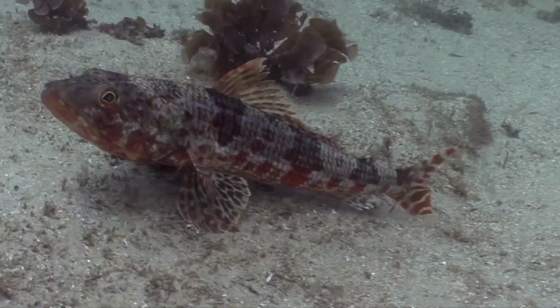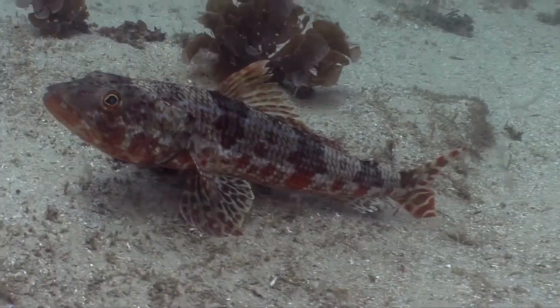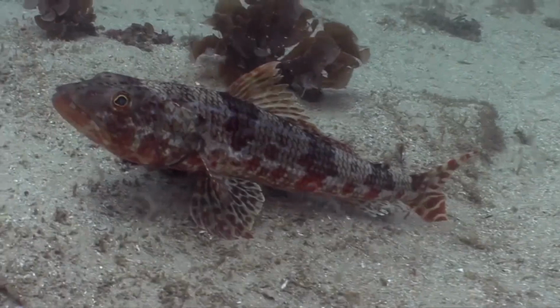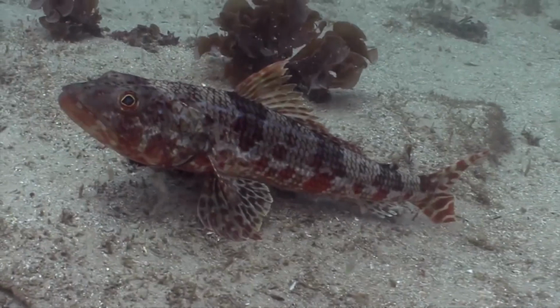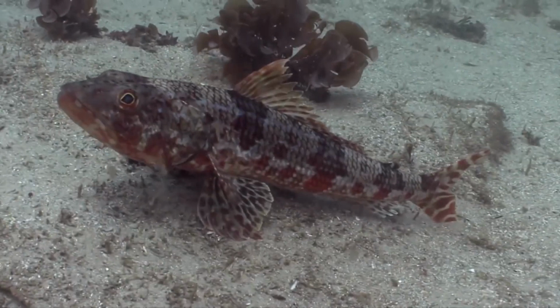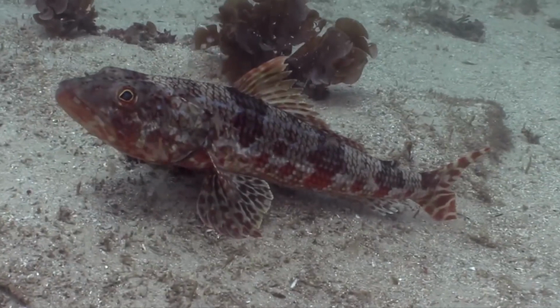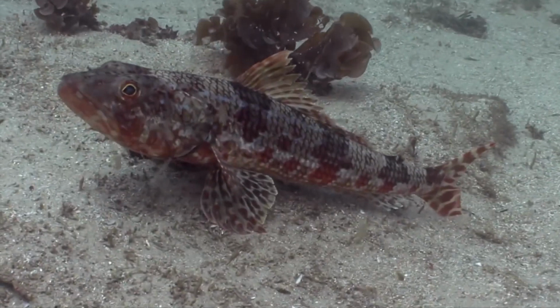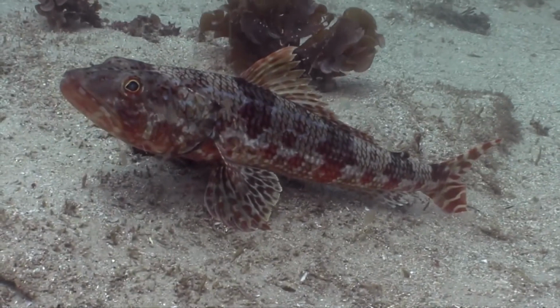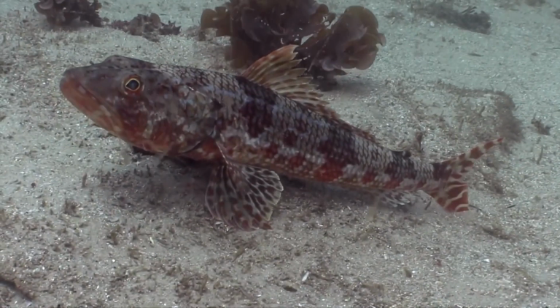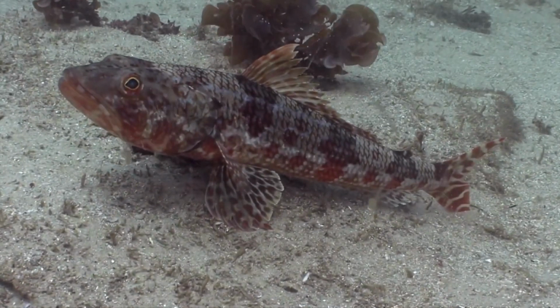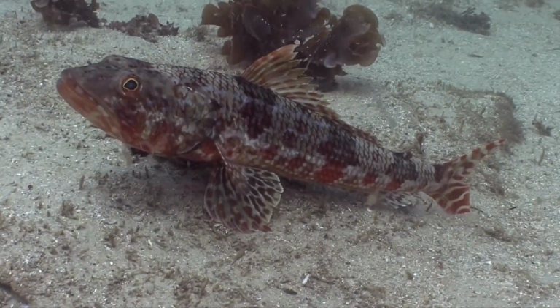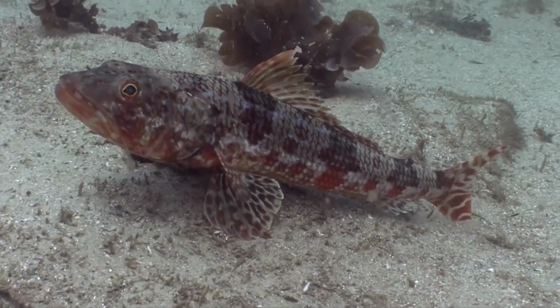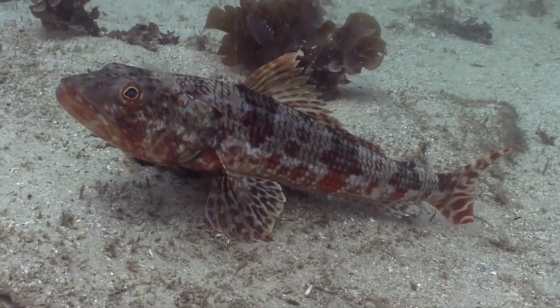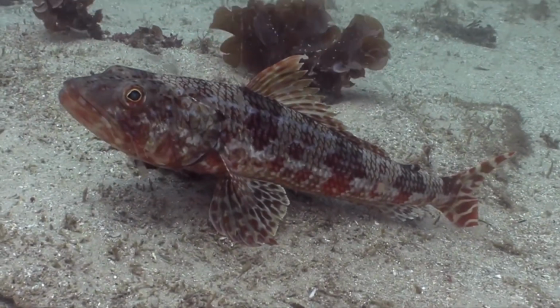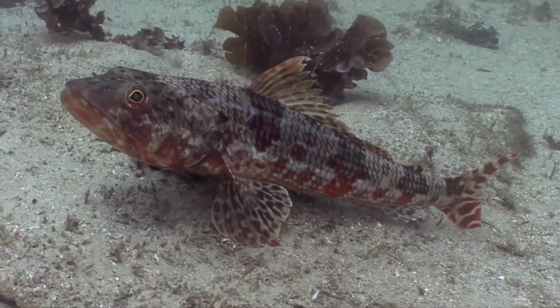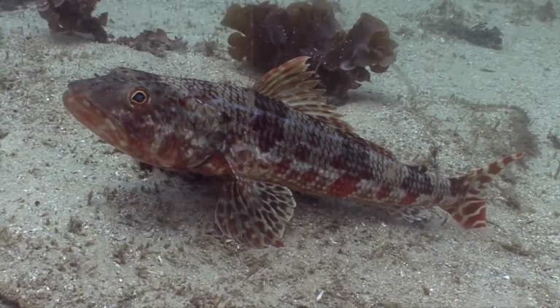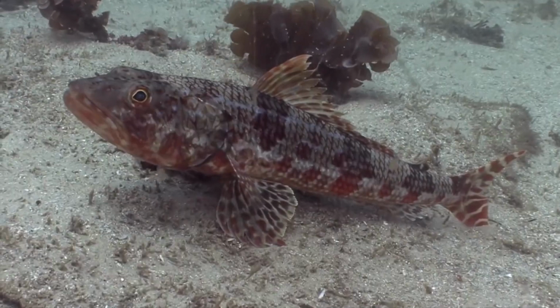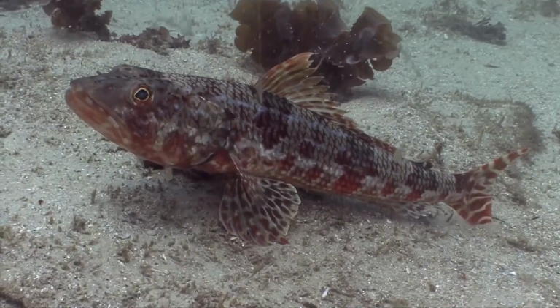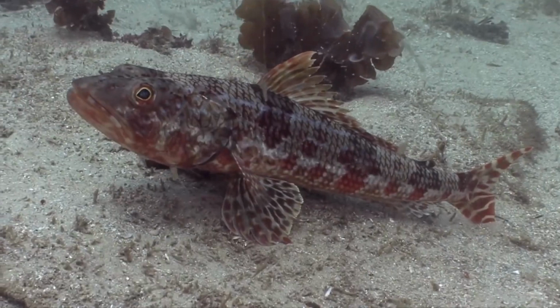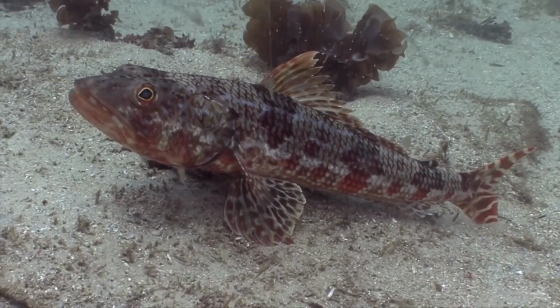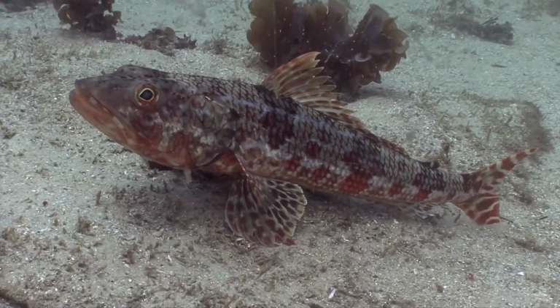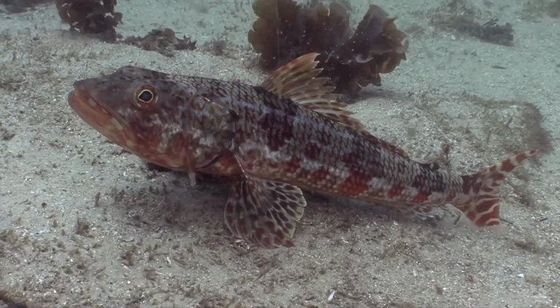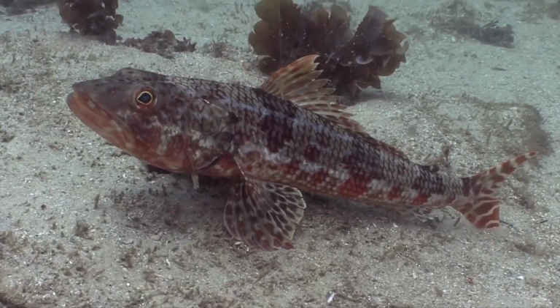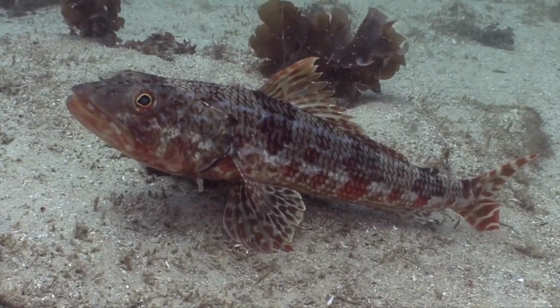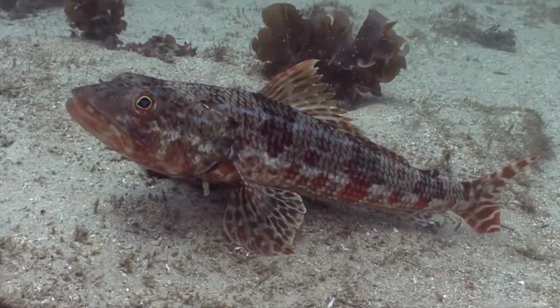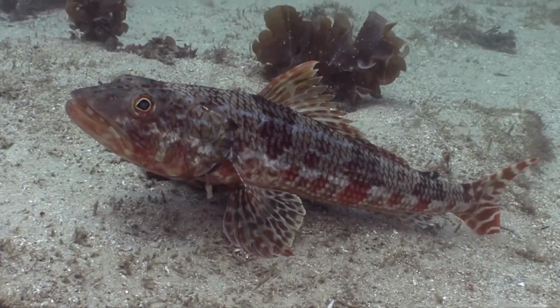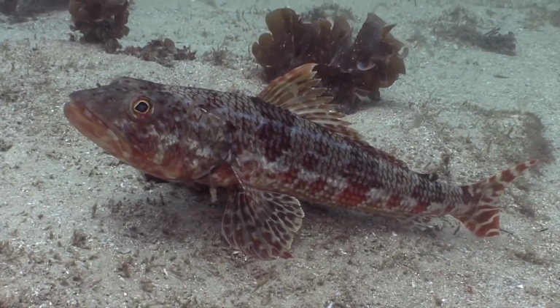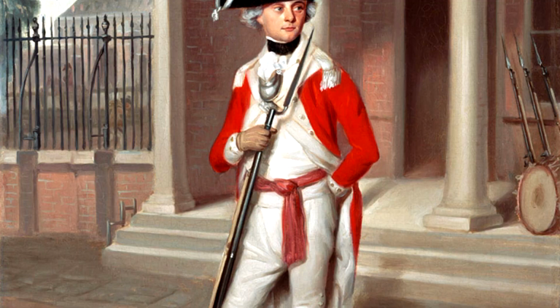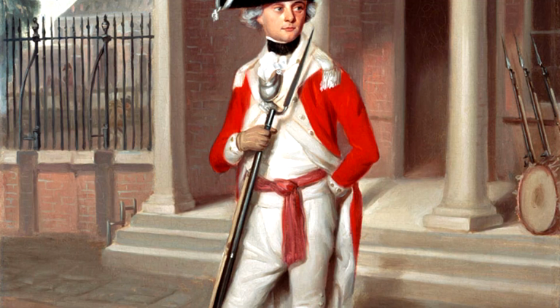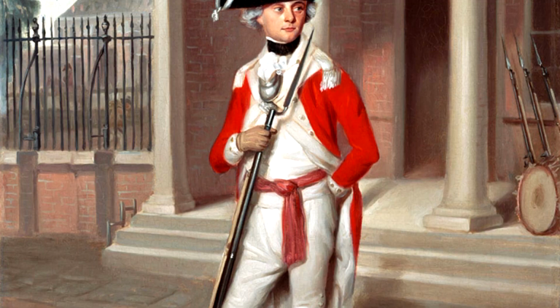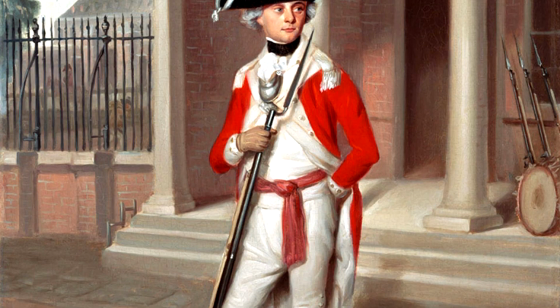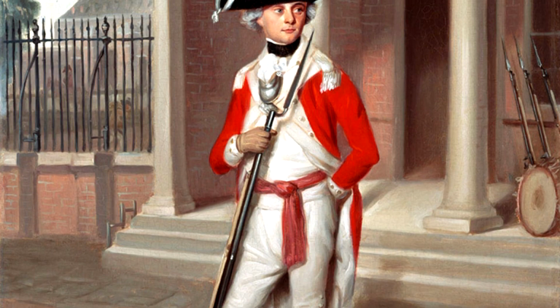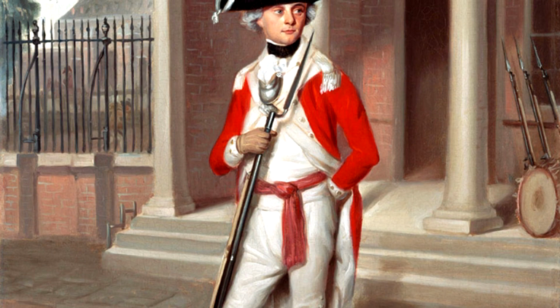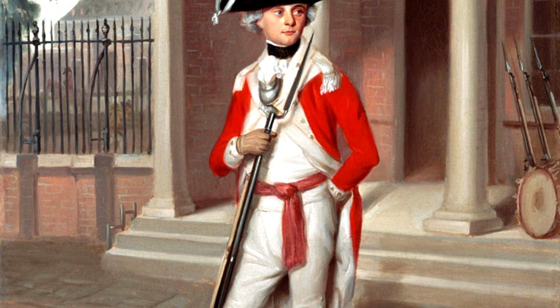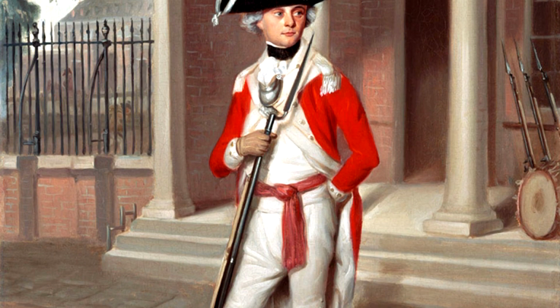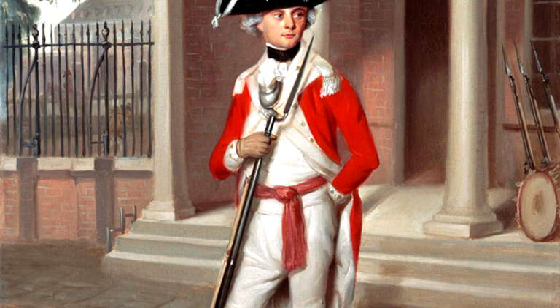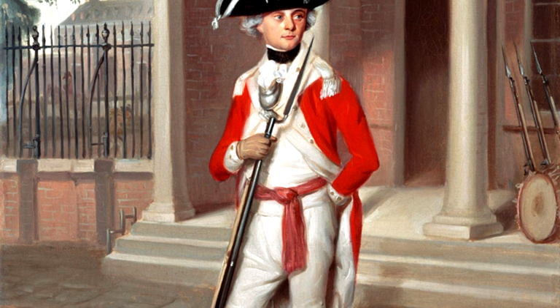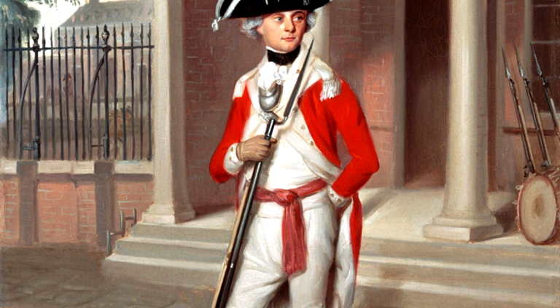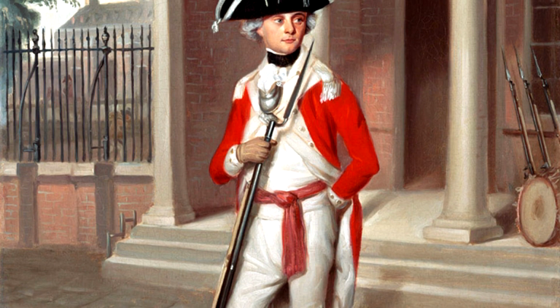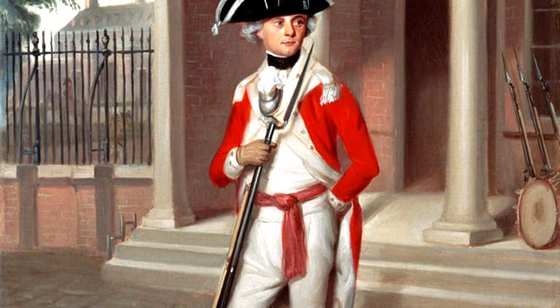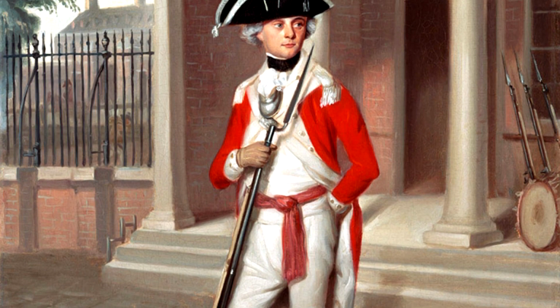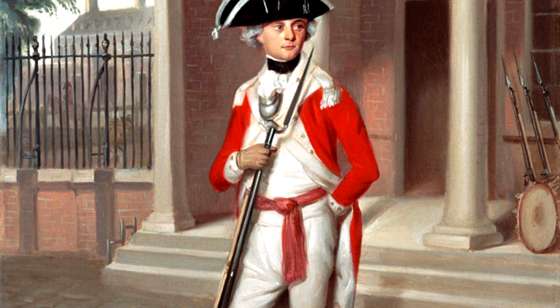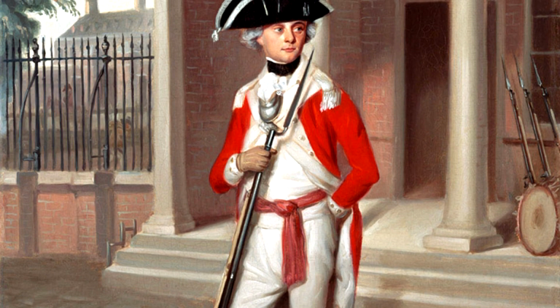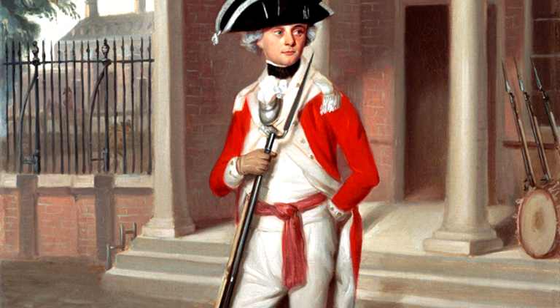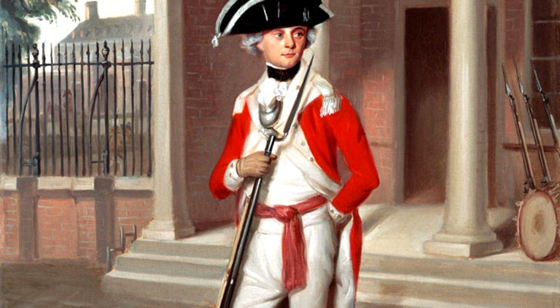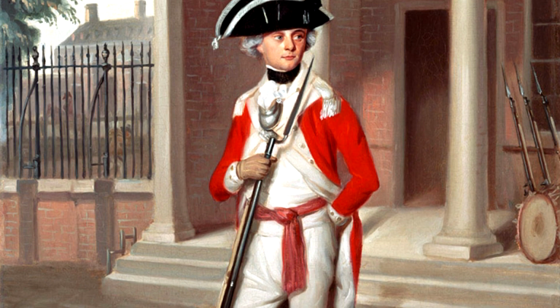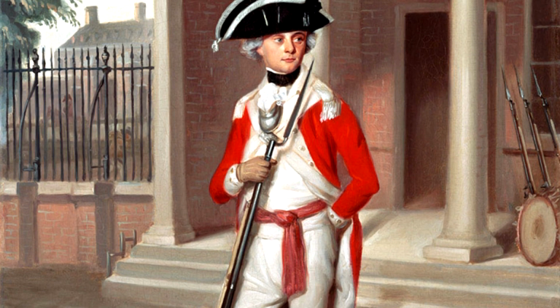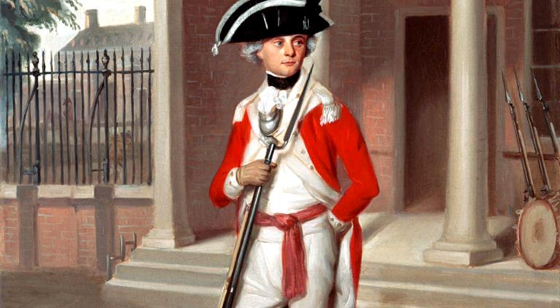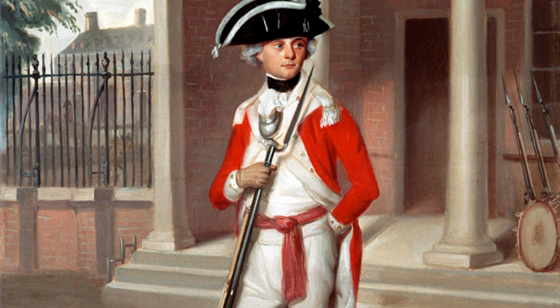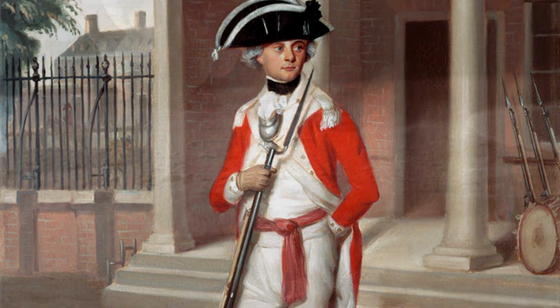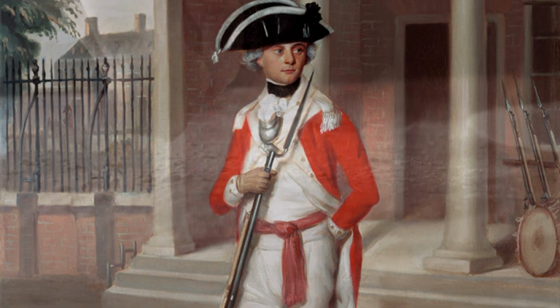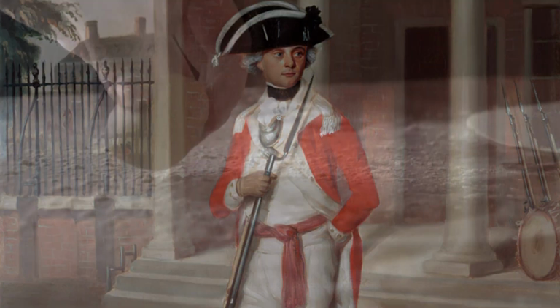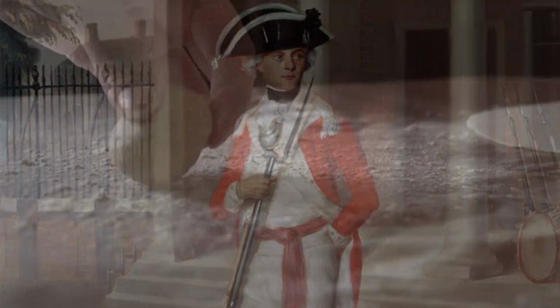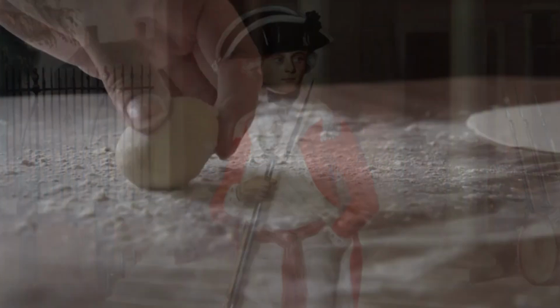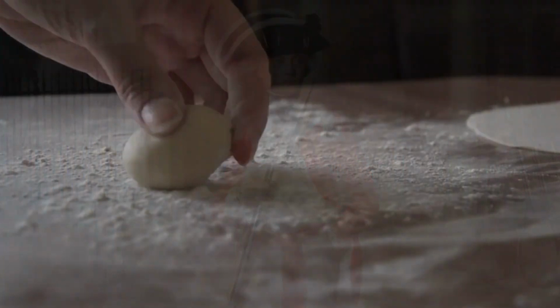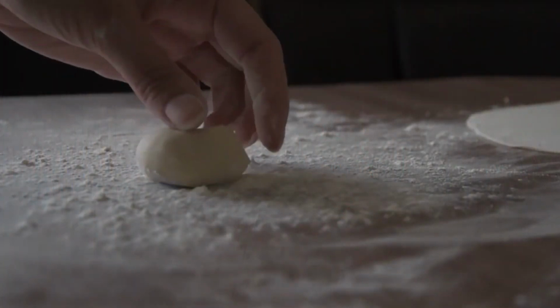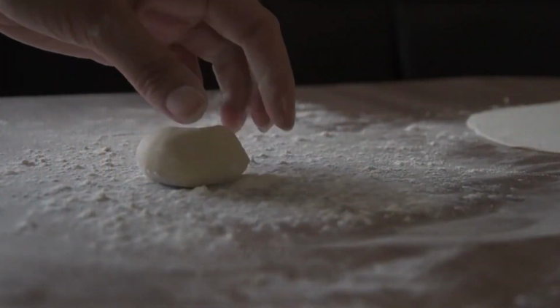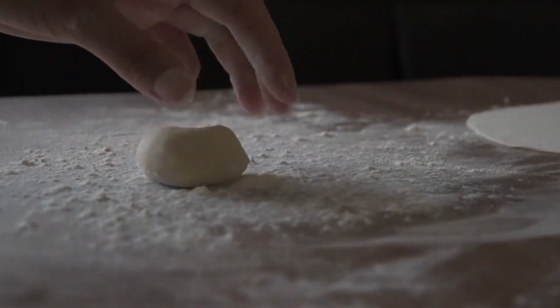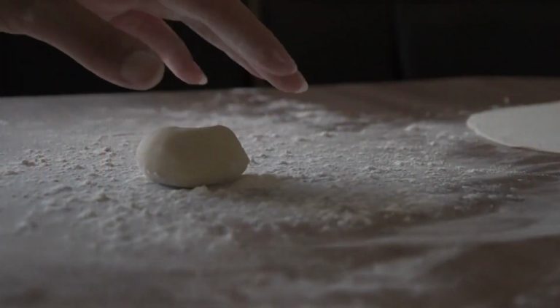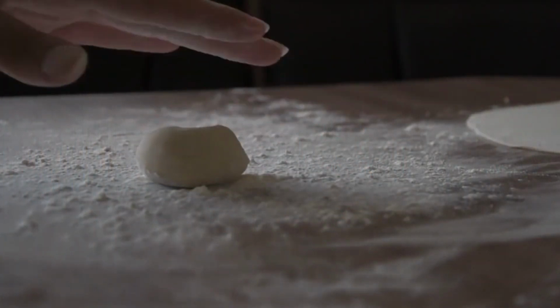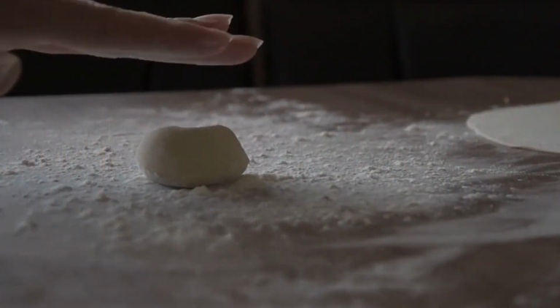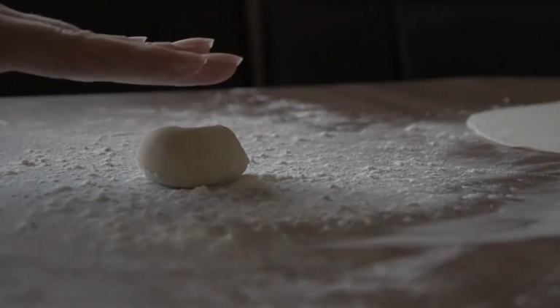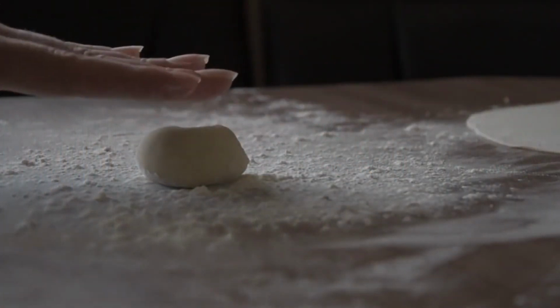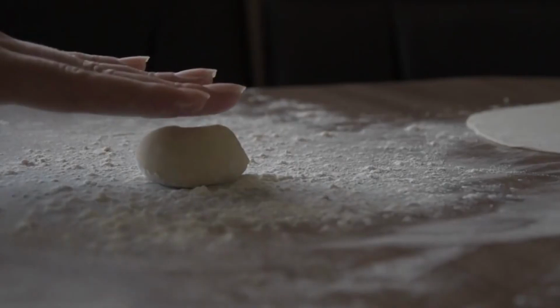The most well-known species is the sergeant baker. It's named after someone with the last name Baker and not a bread maker.